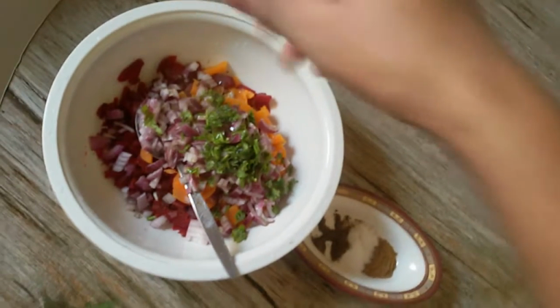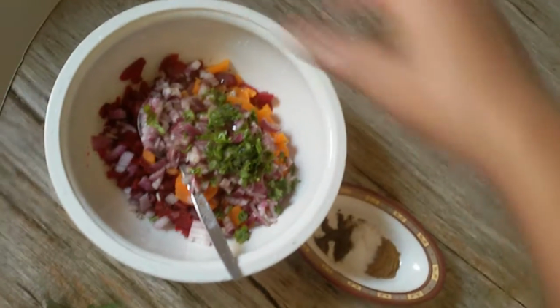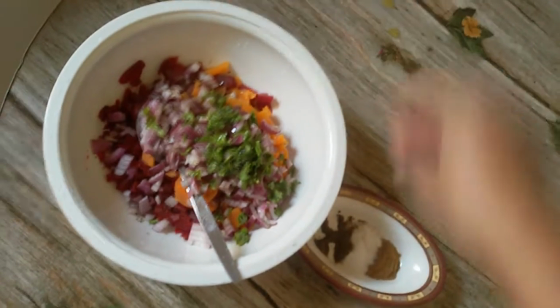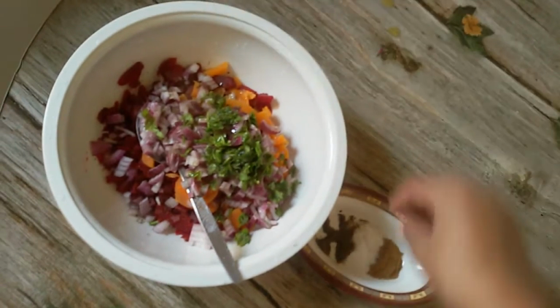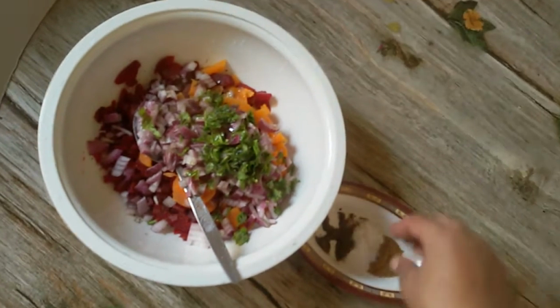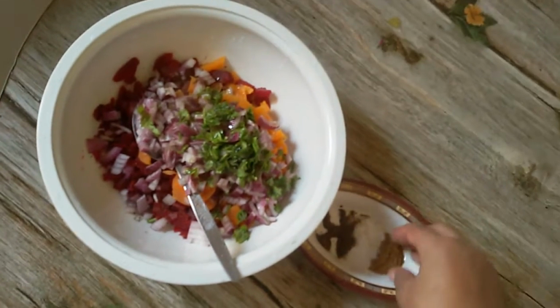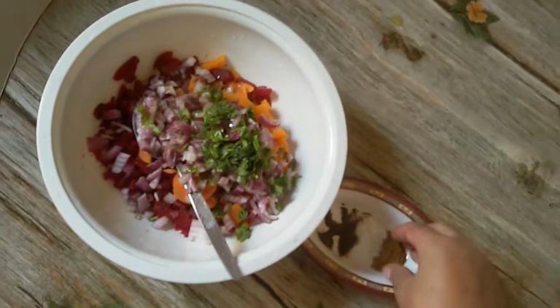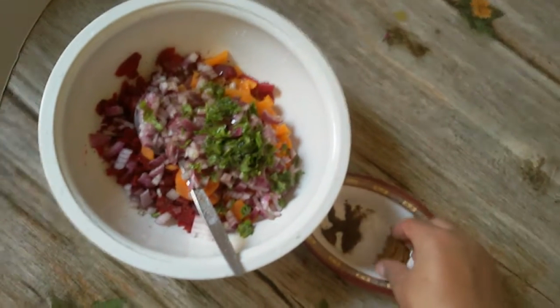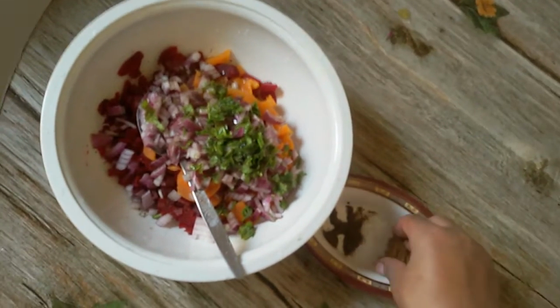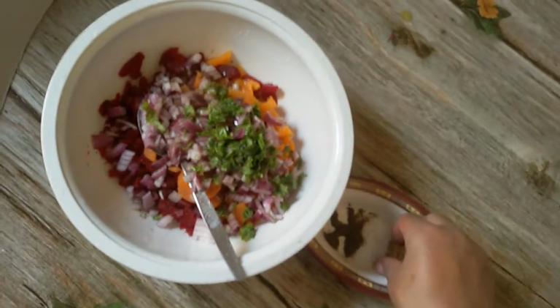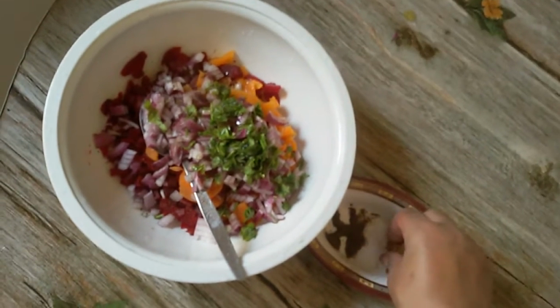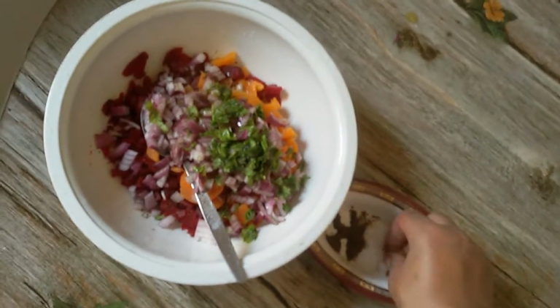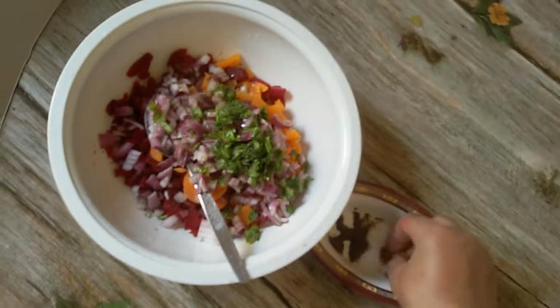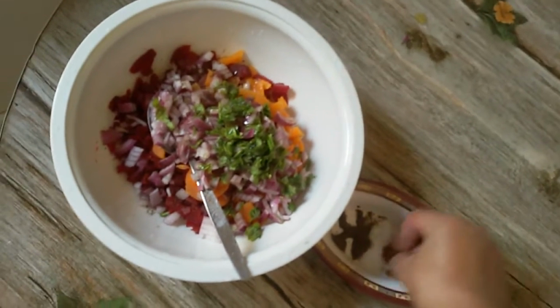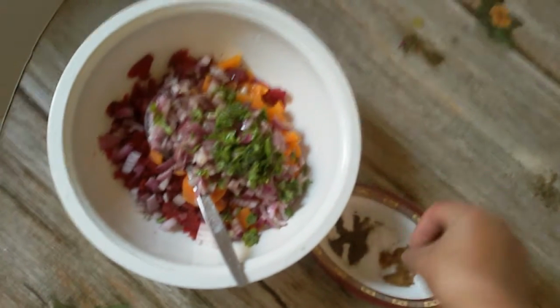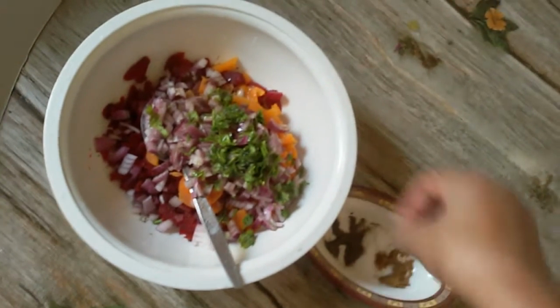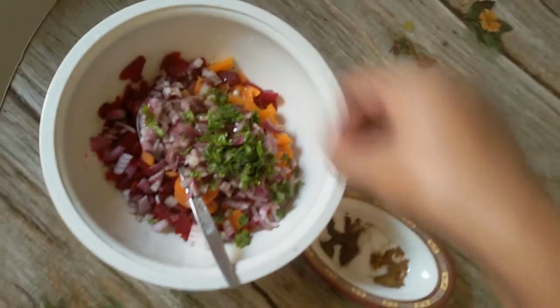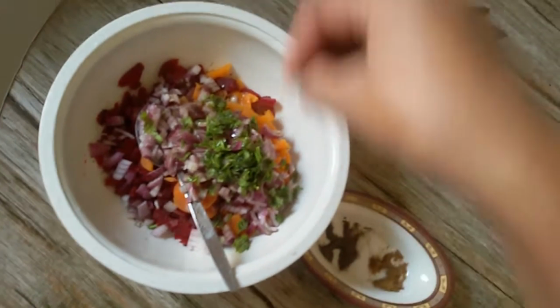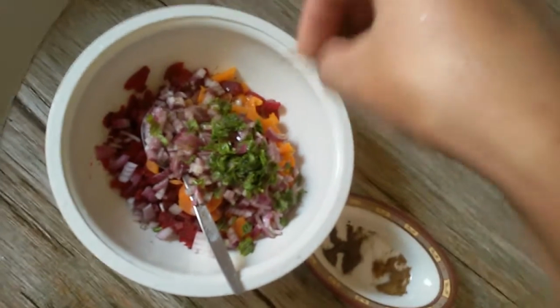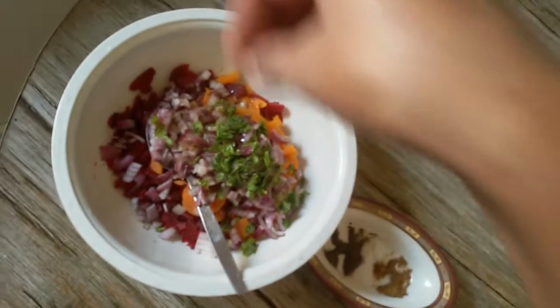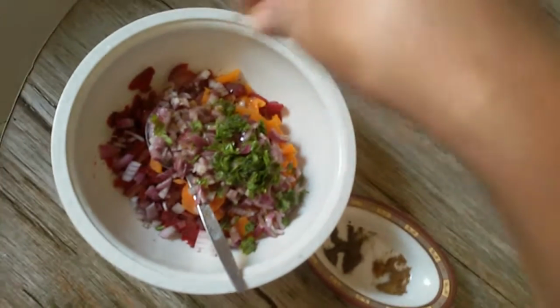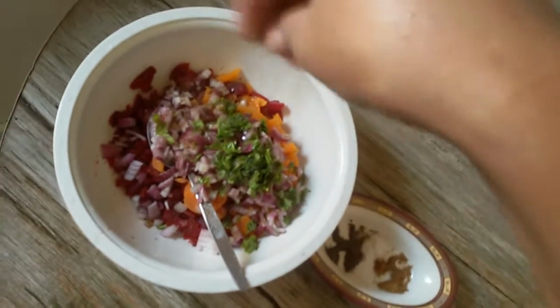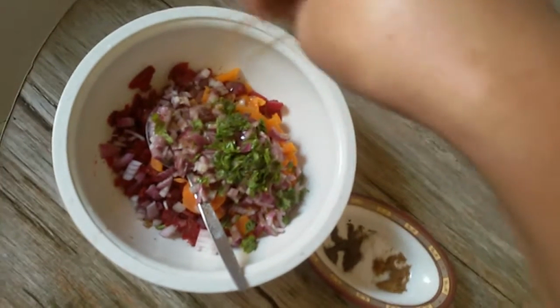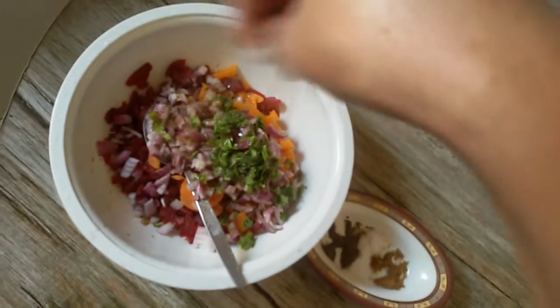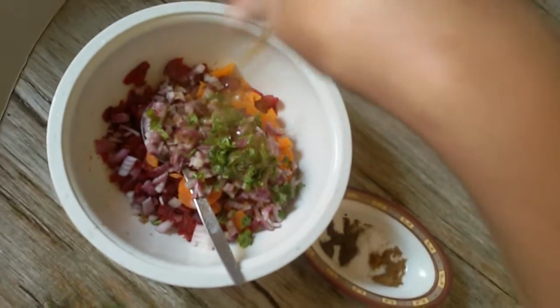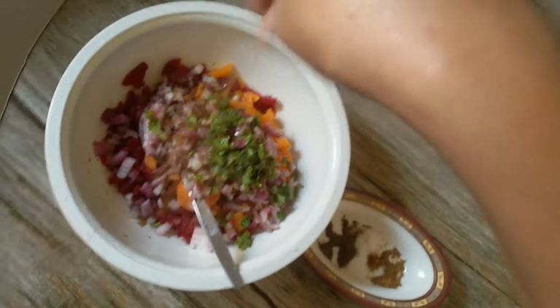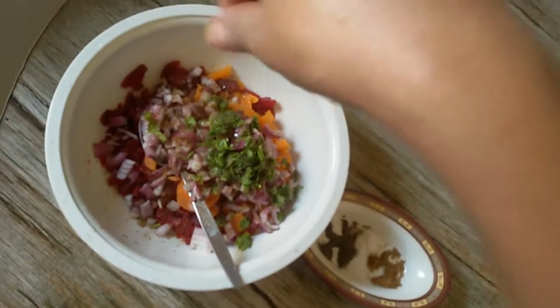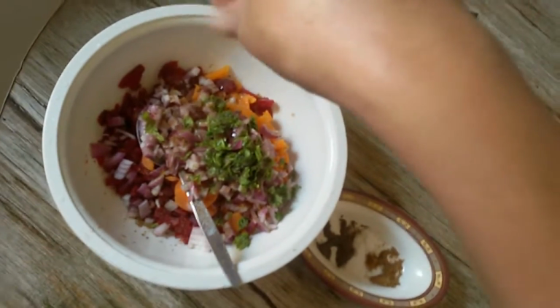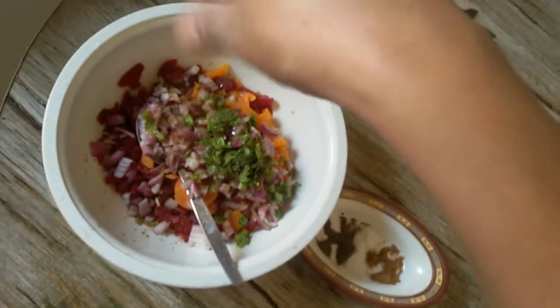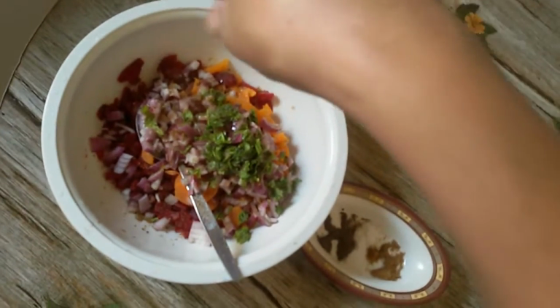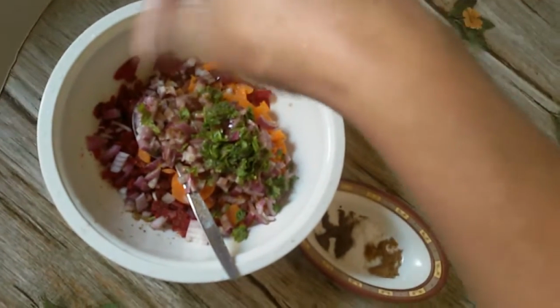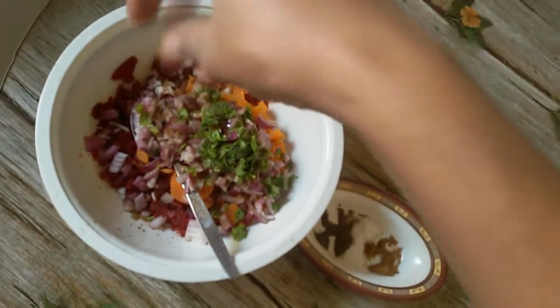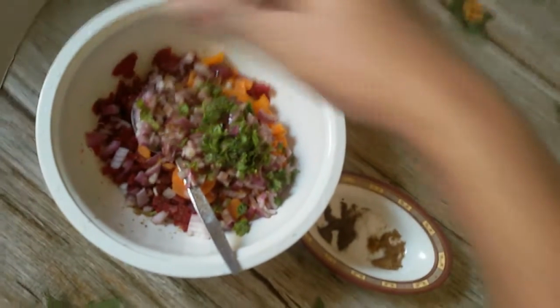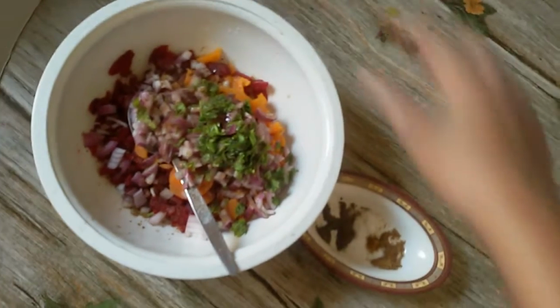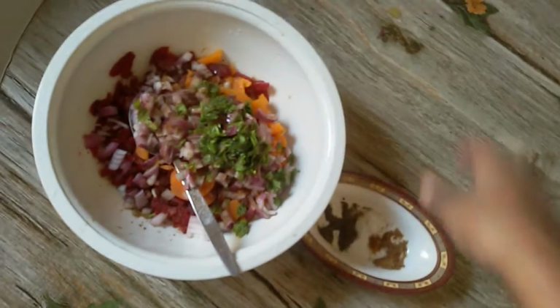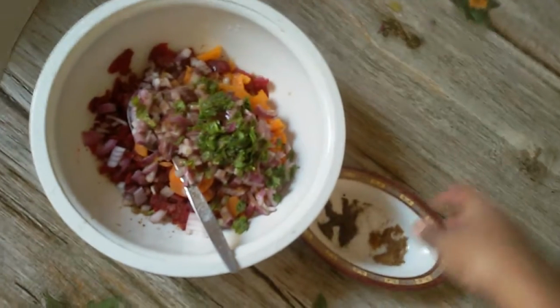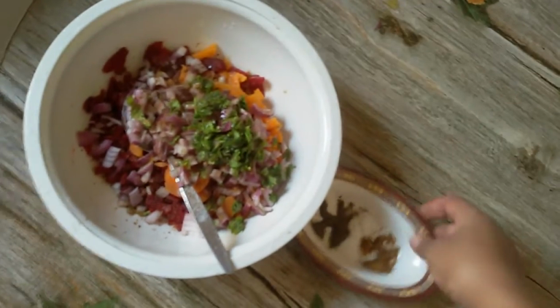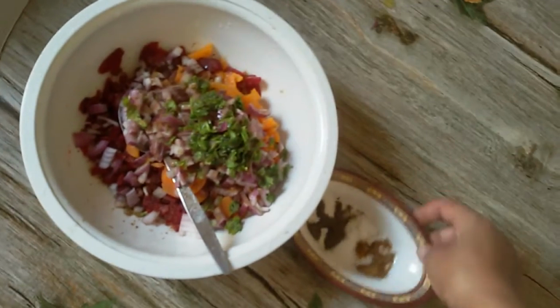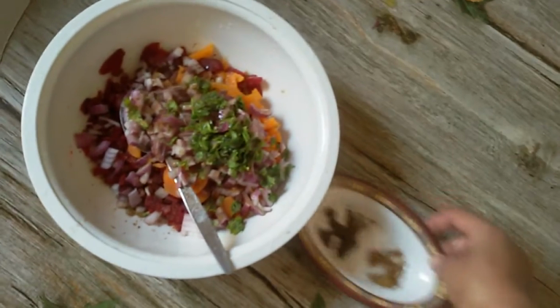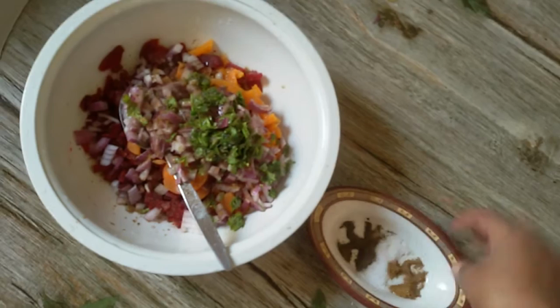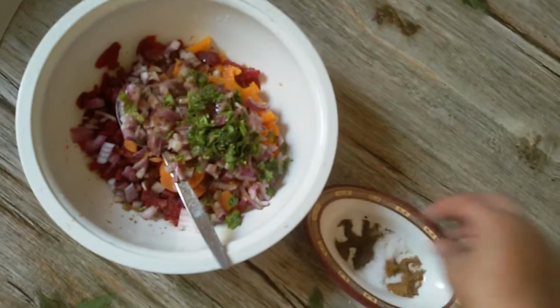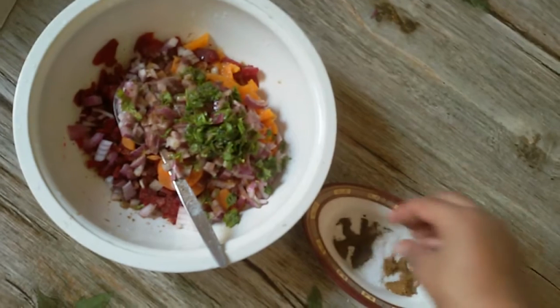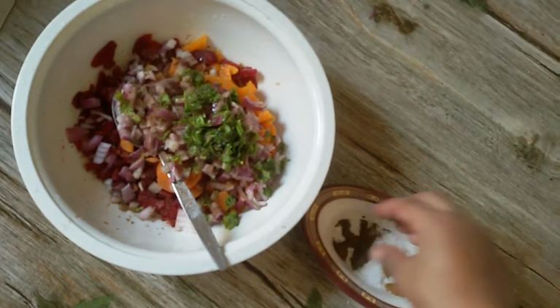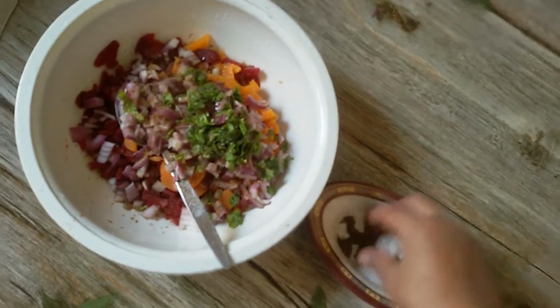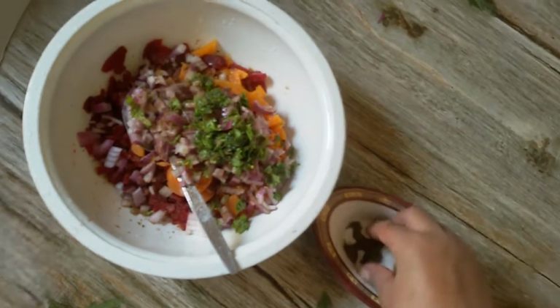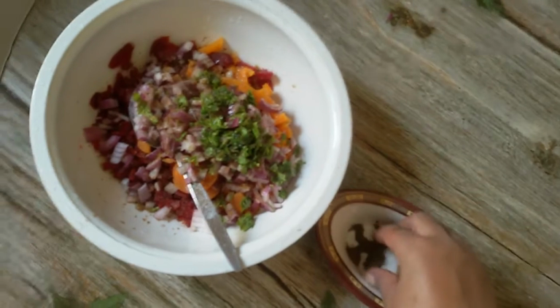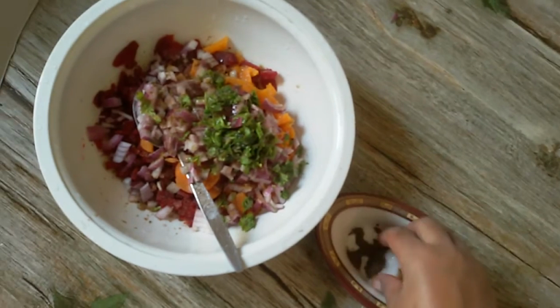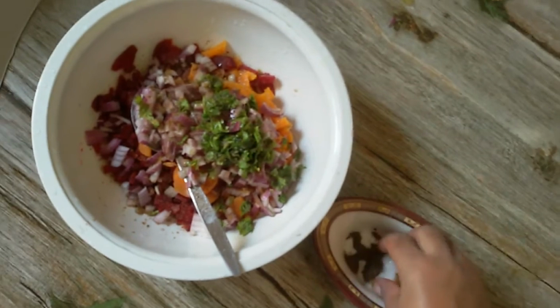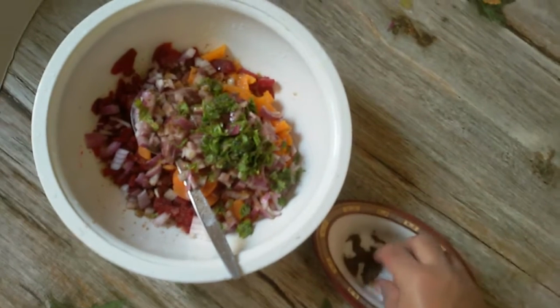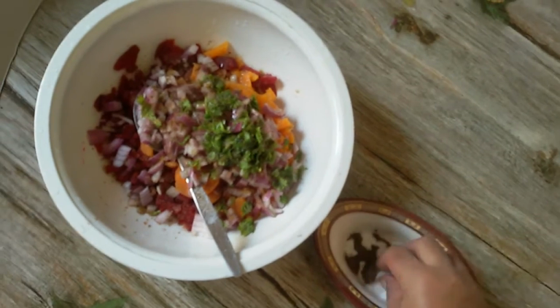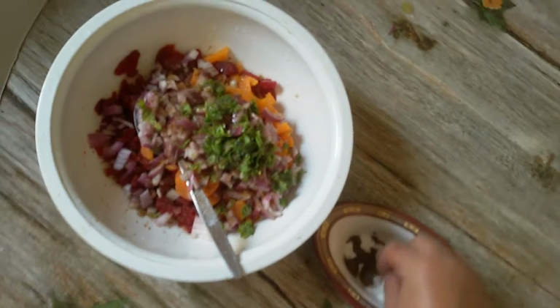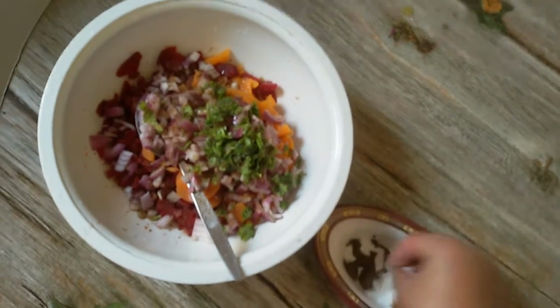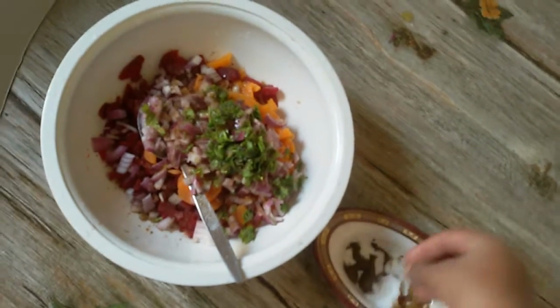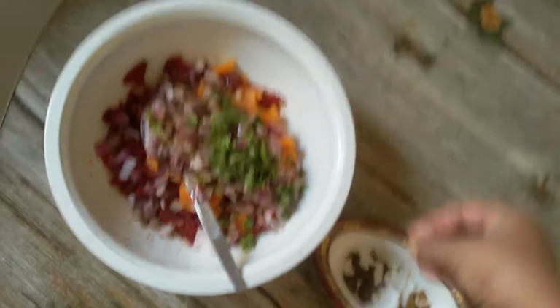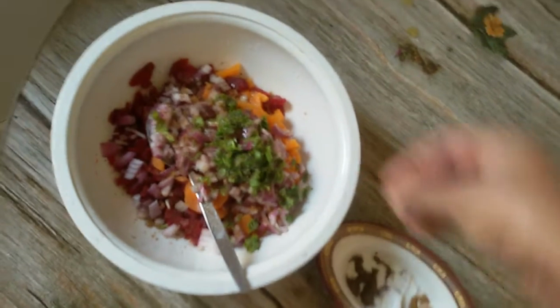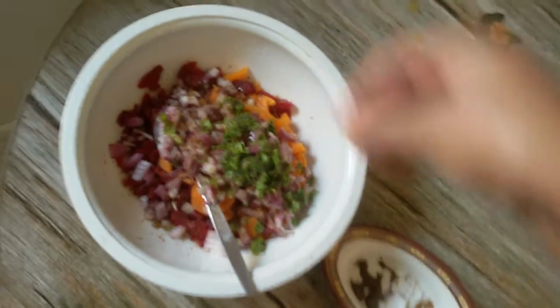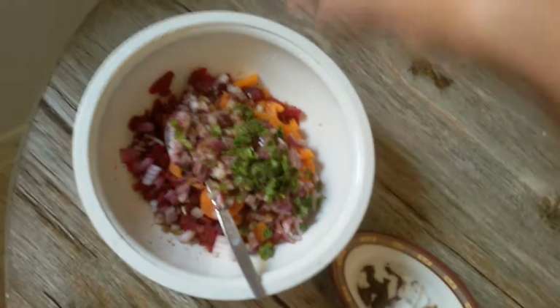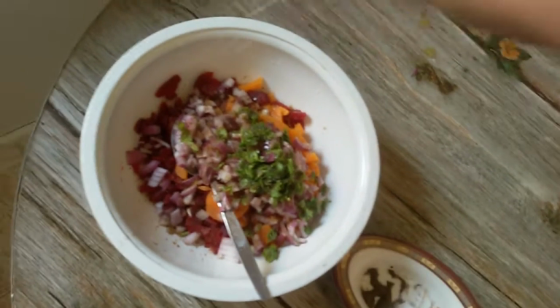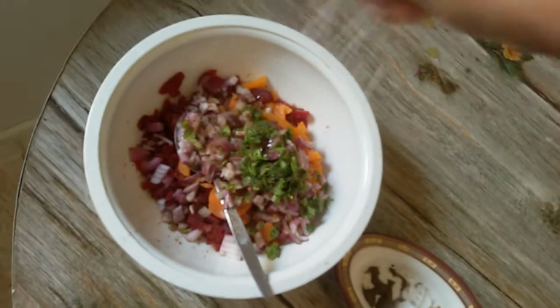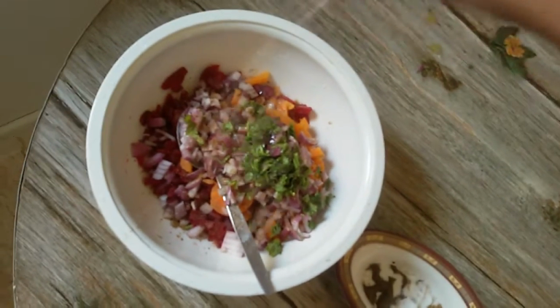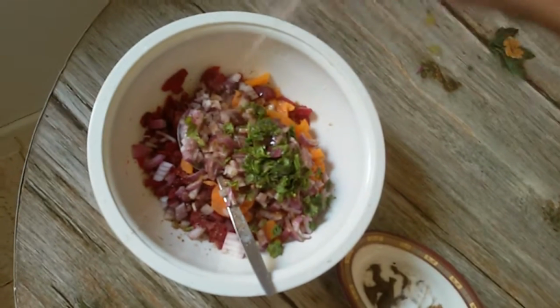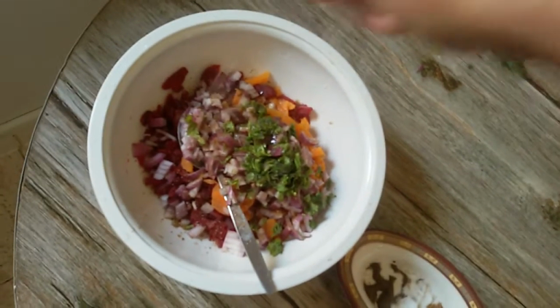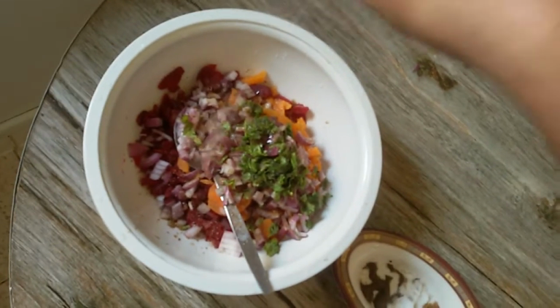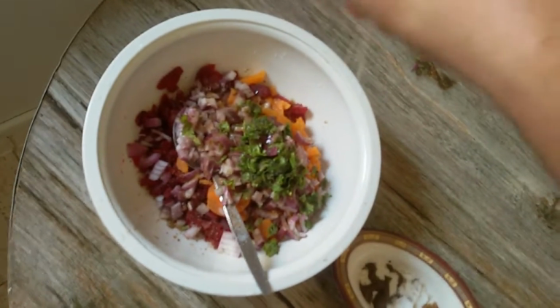This is optional. If you have a little bit, you can use it.